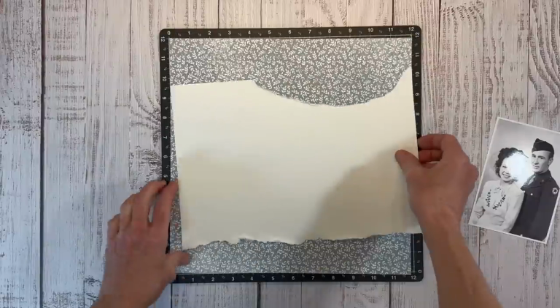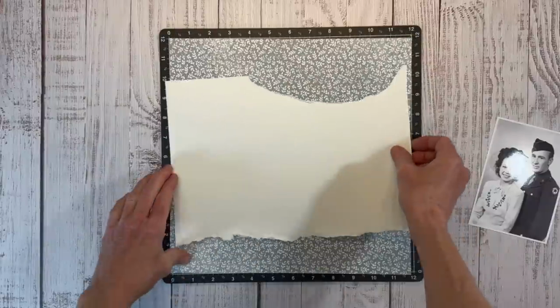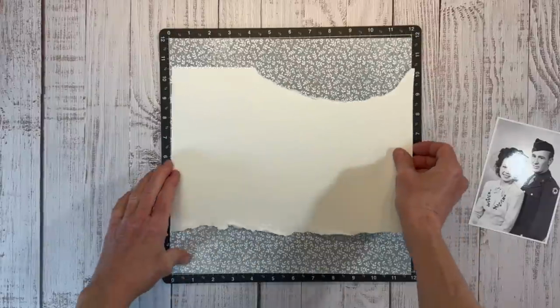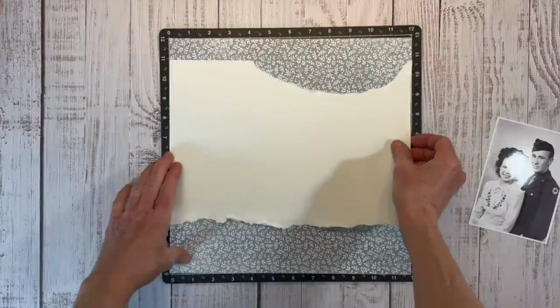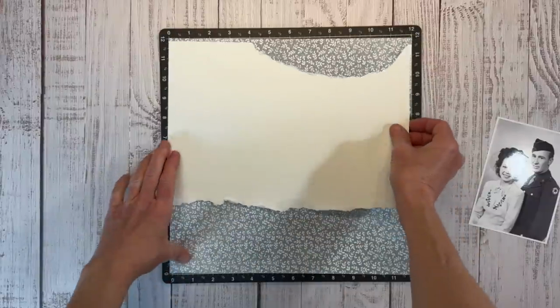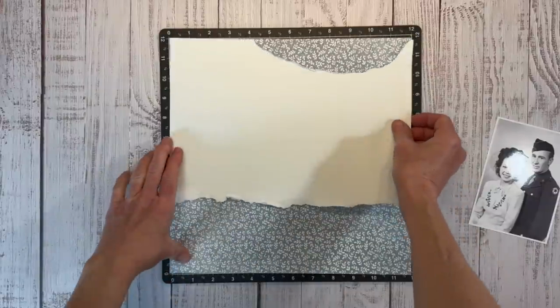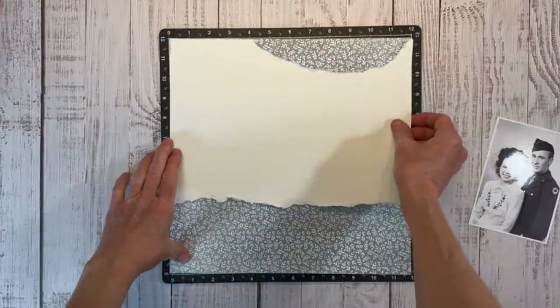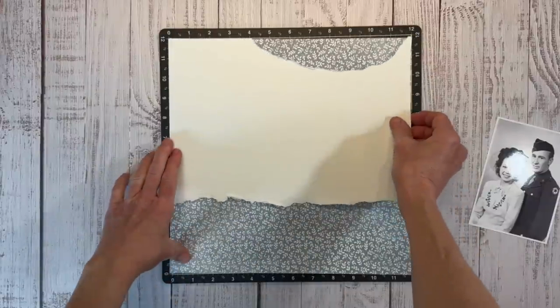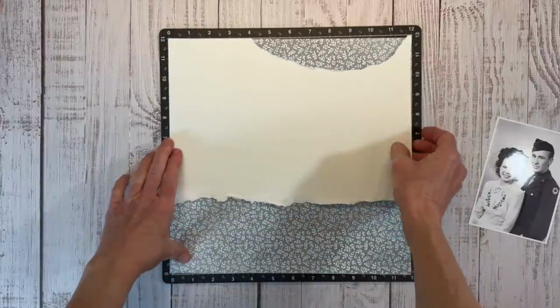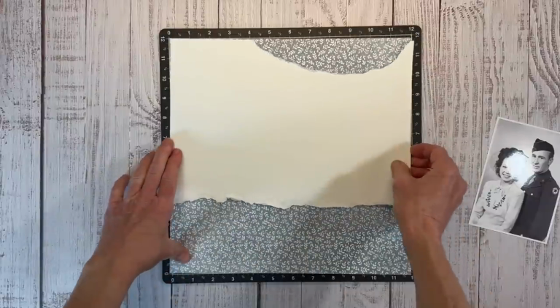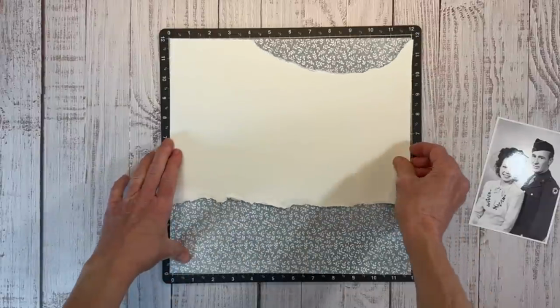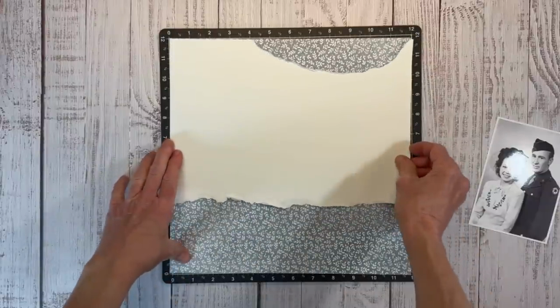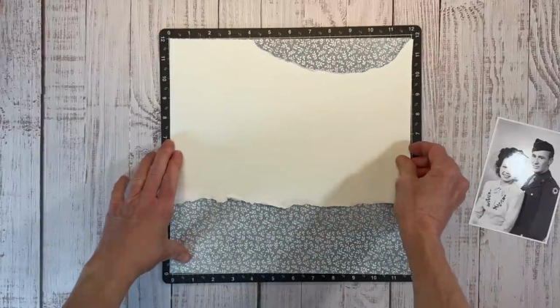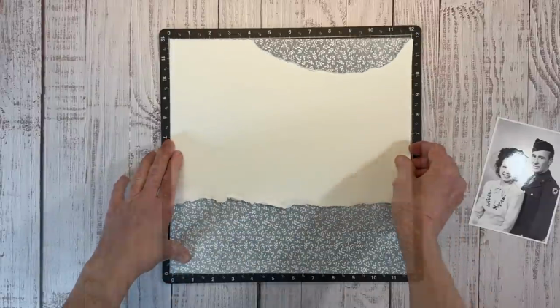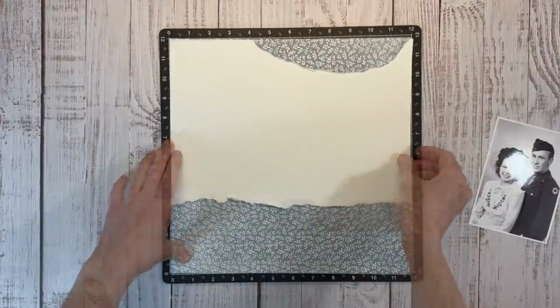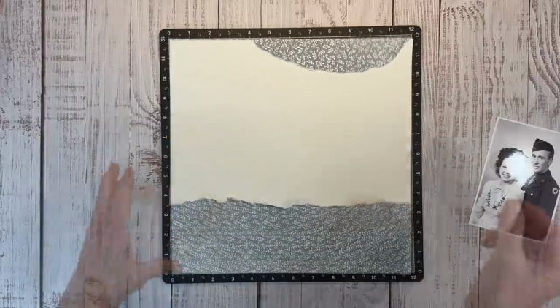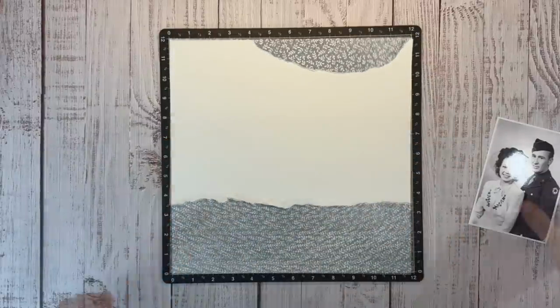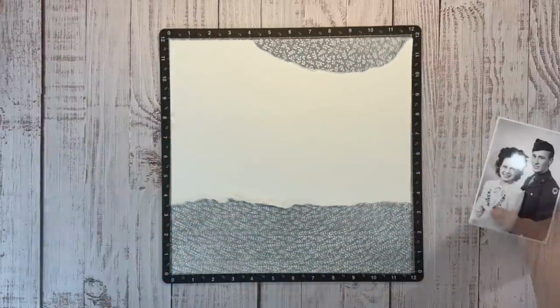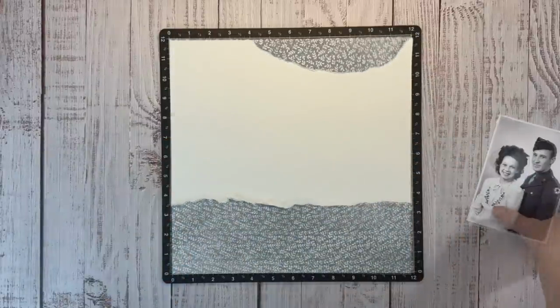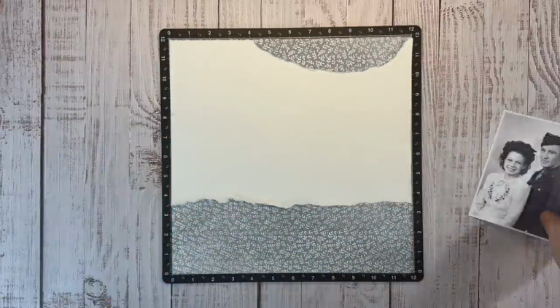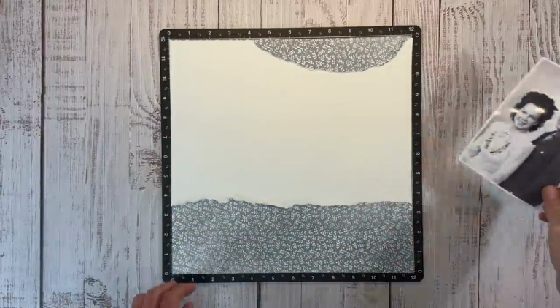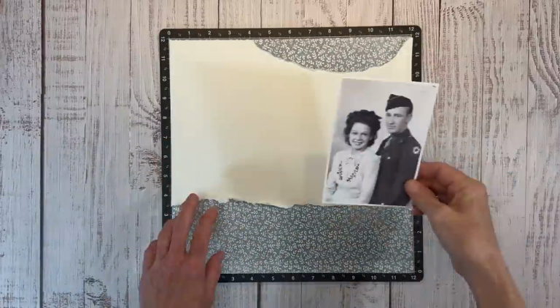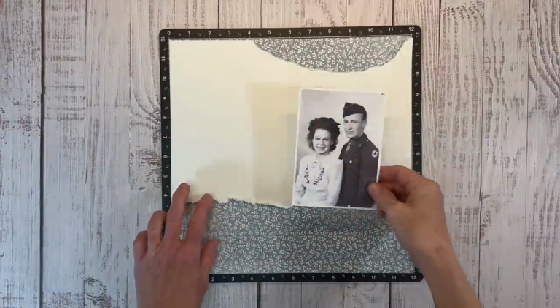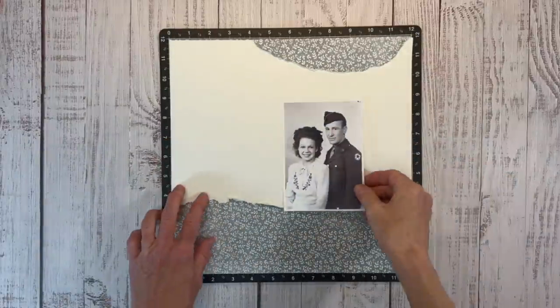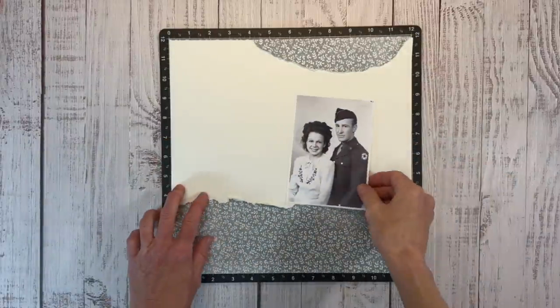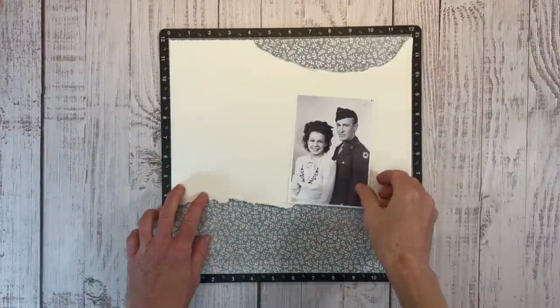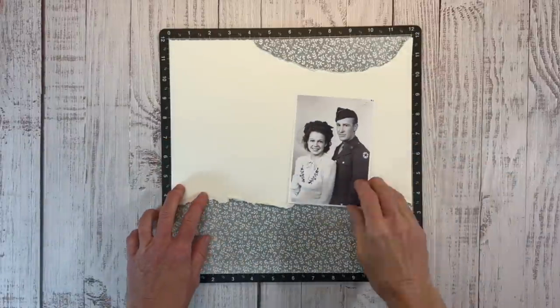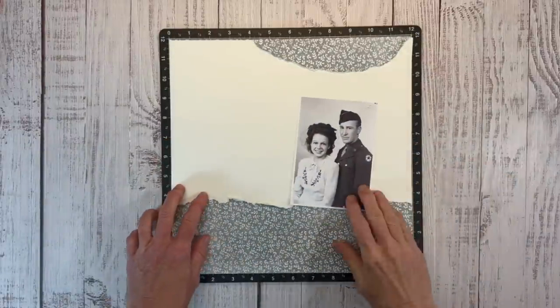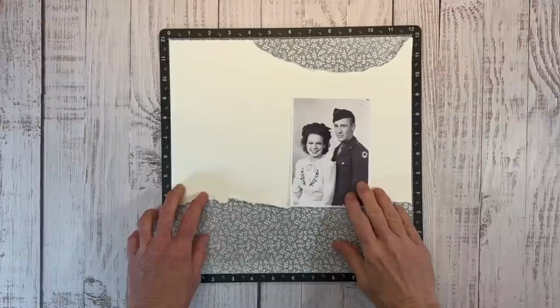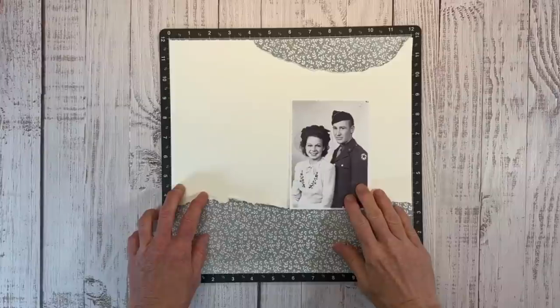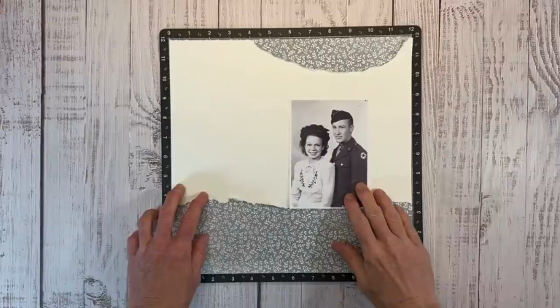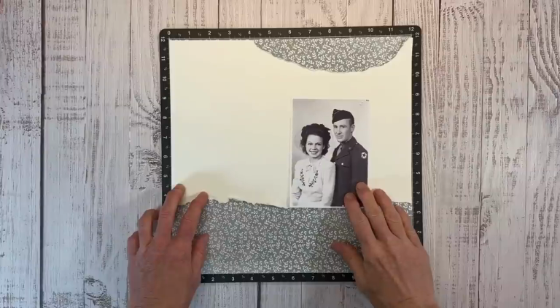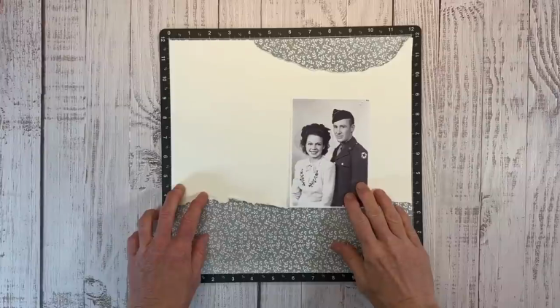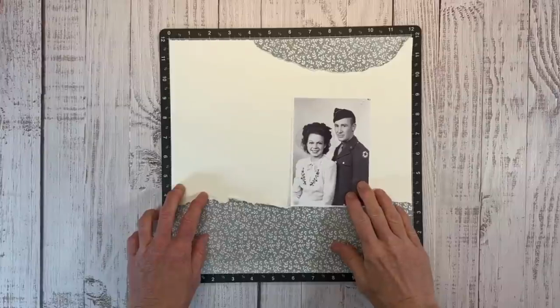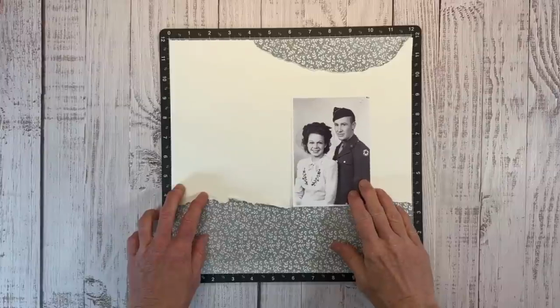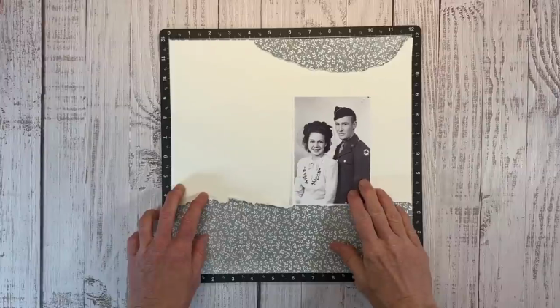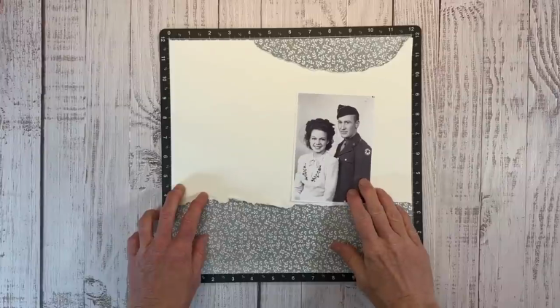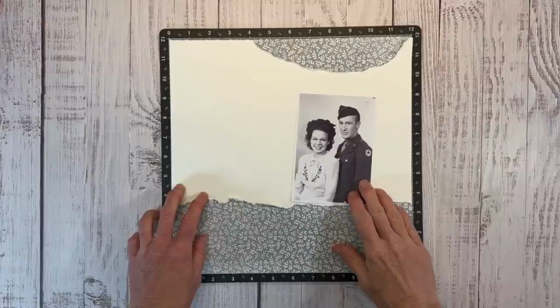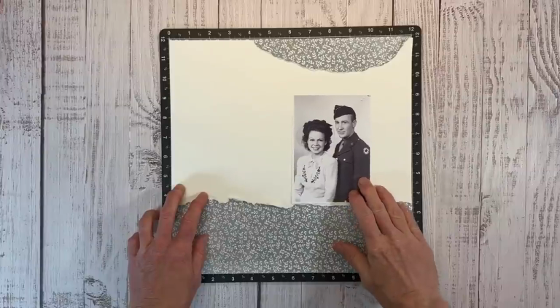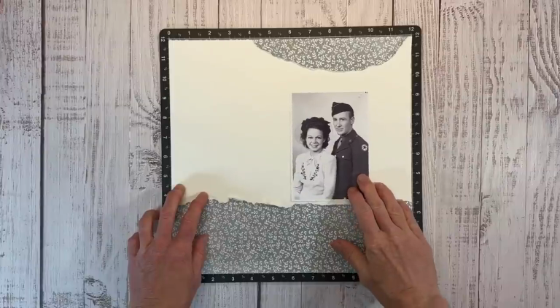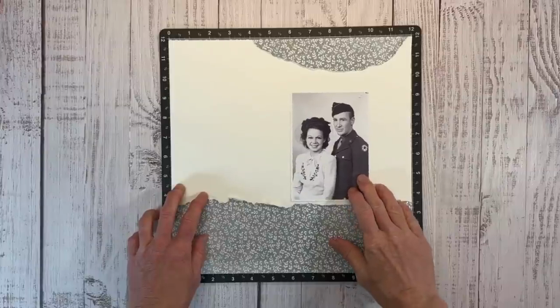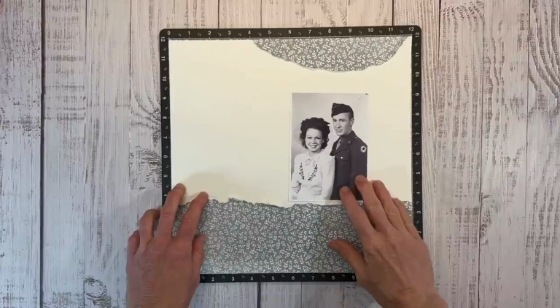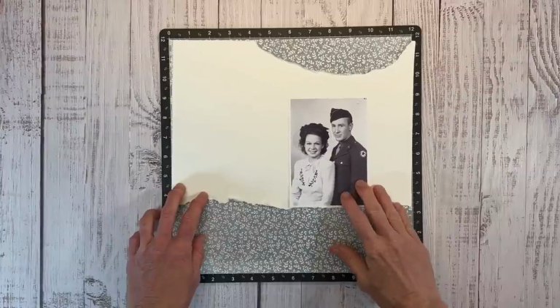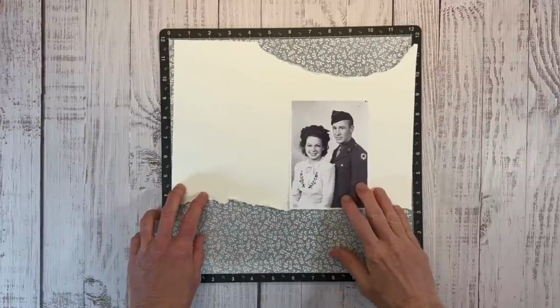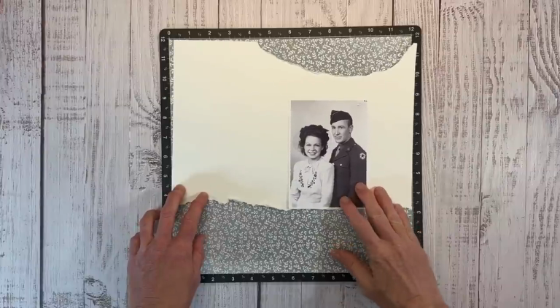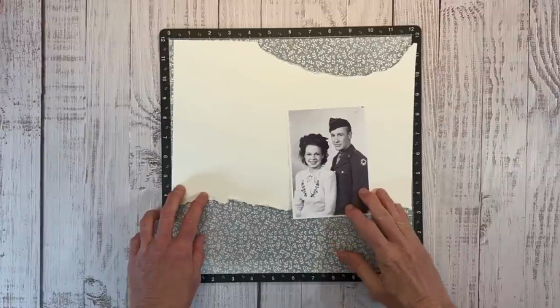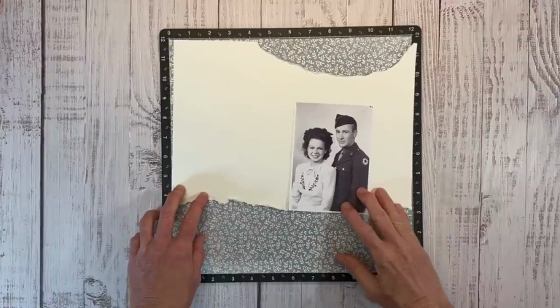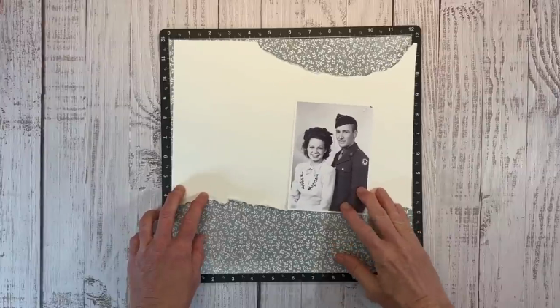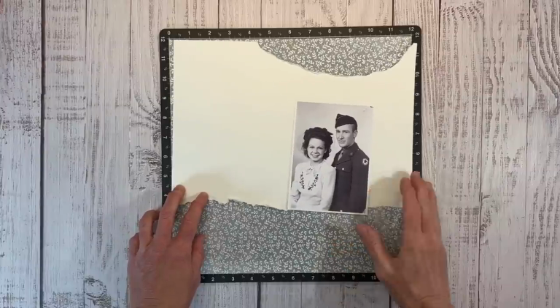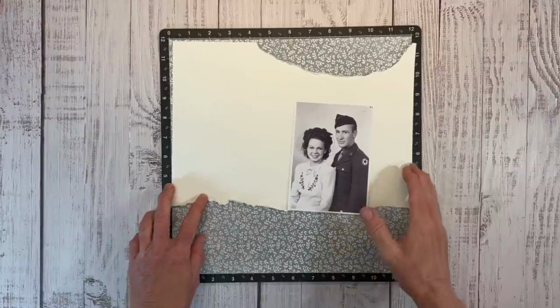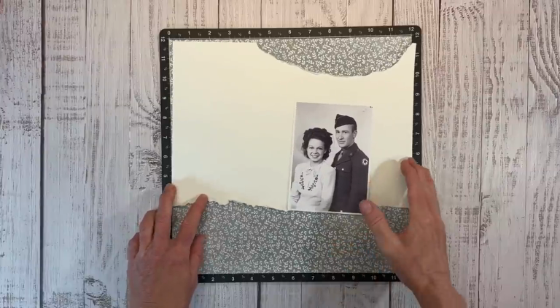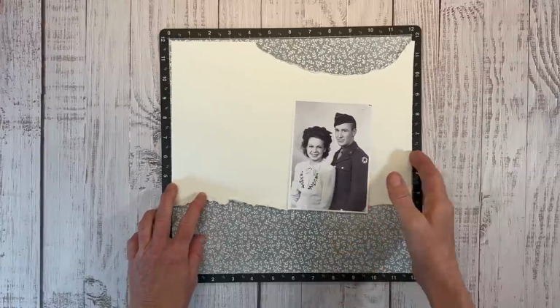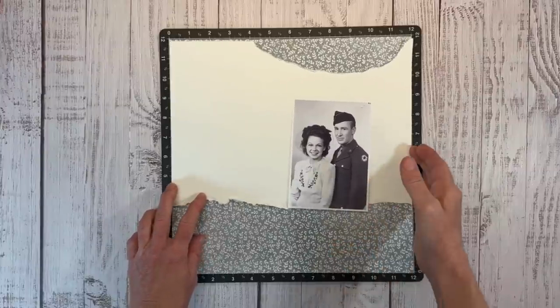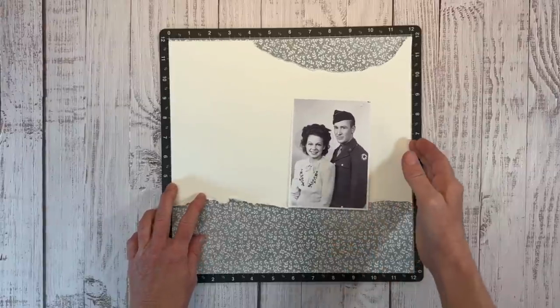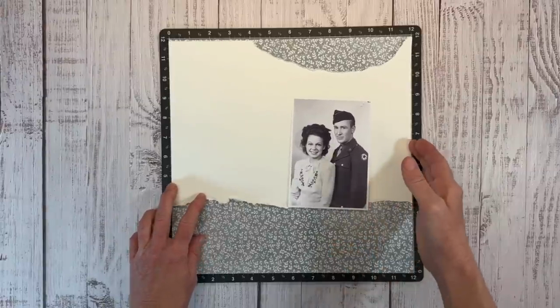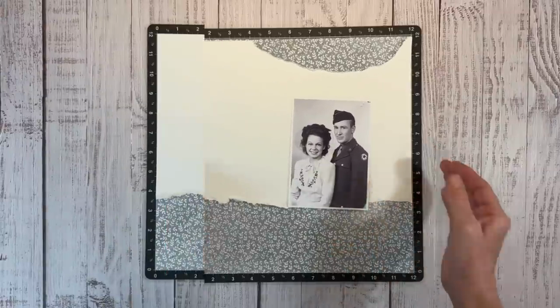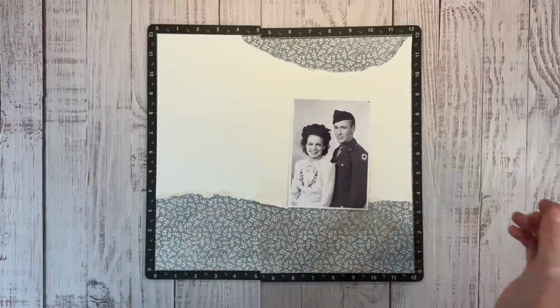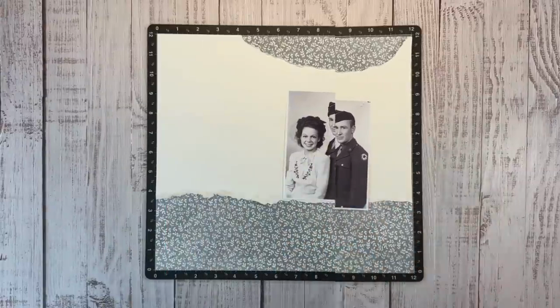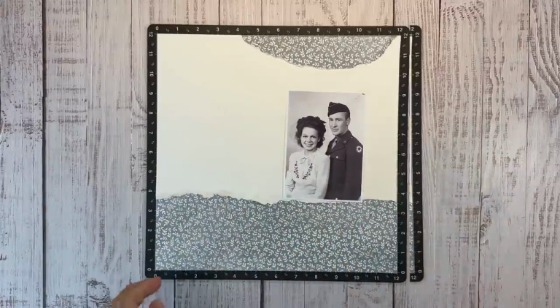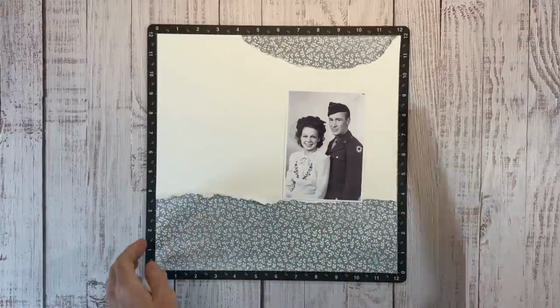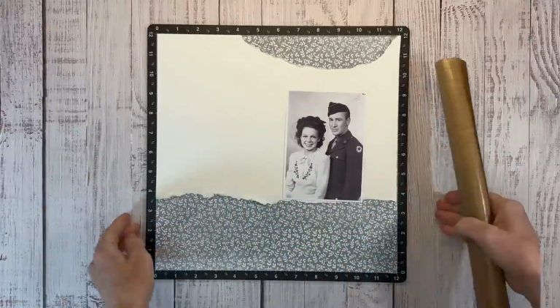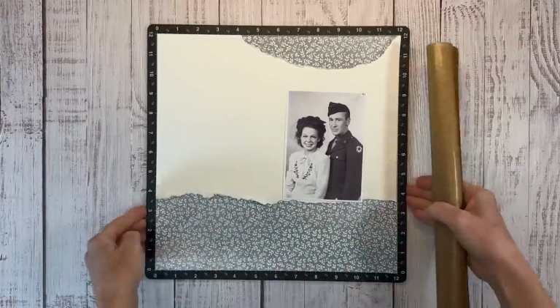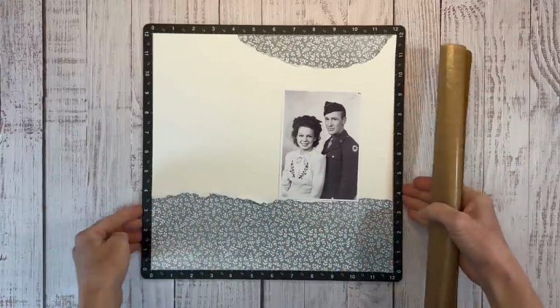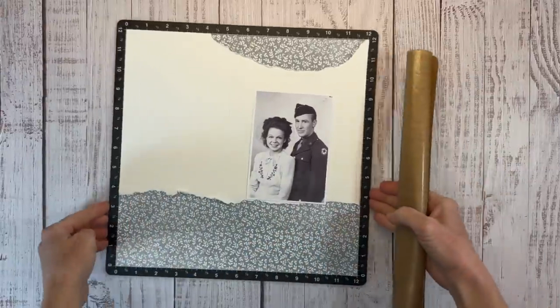I'm going to stack a bunch of ephemera underneath the photo for the photo to sit on, and I really like to rough up the edges - just tearing with my fingernails and rolling it a little bit. I want to smooth that circle out; we had kind of an awkward spot there, but just roughing it up so it has a little bit more texture. If you wanted to save even more of that pattern paper, you can remove the section that's hidden and adhere it onto vanilla cardstock.